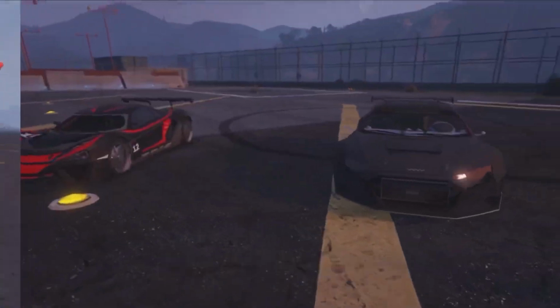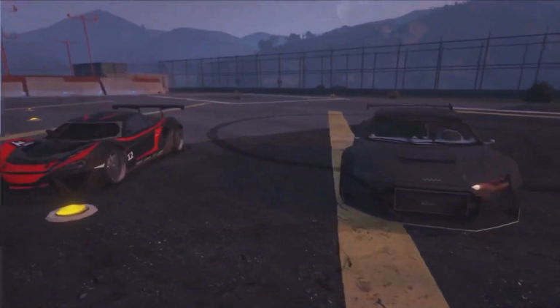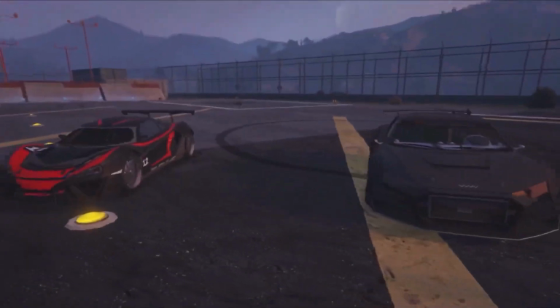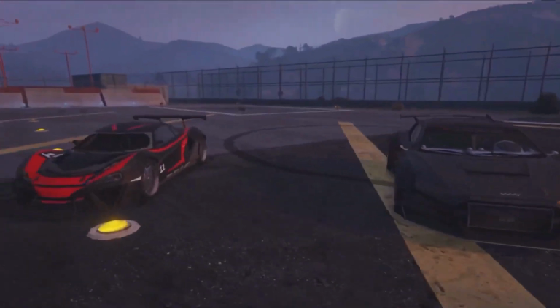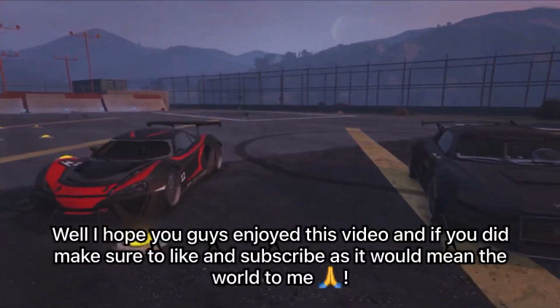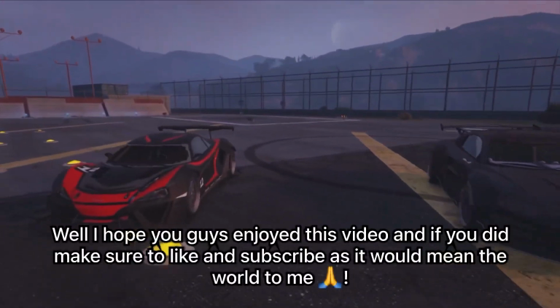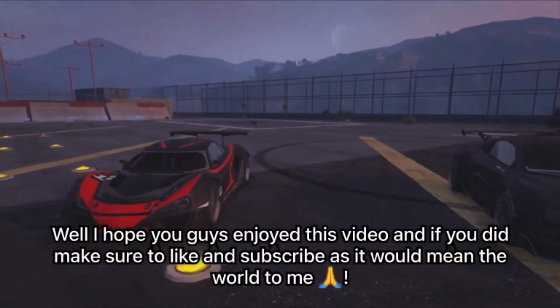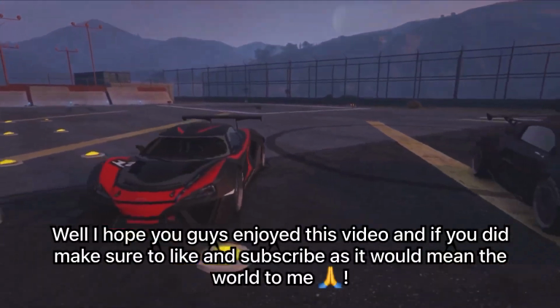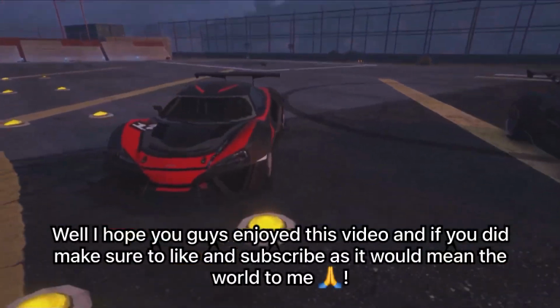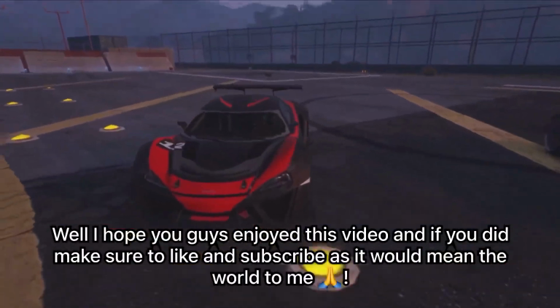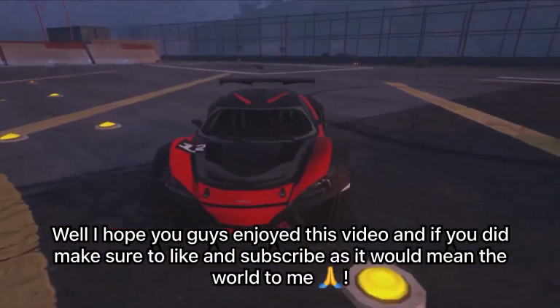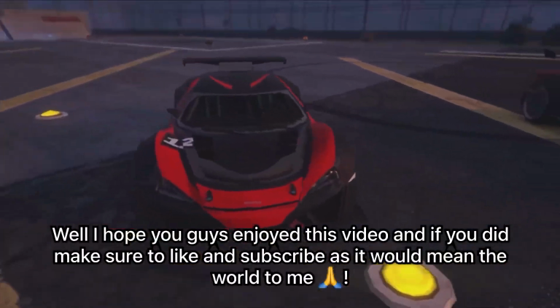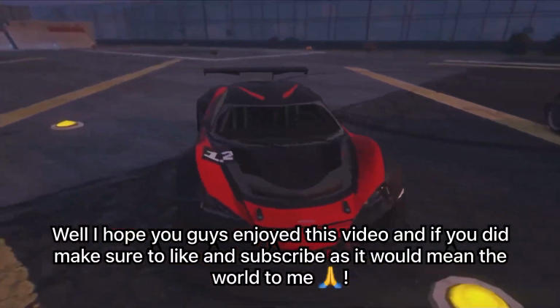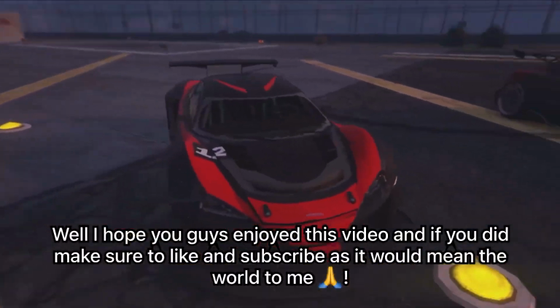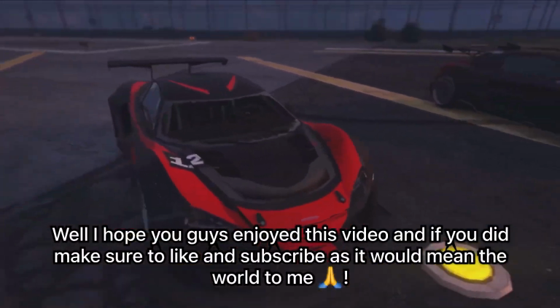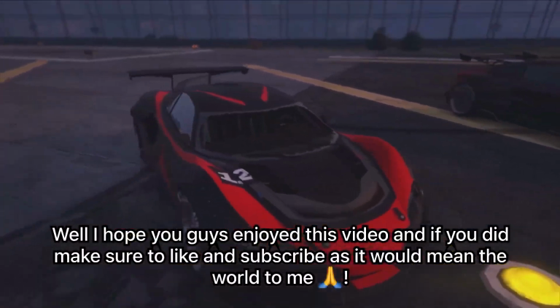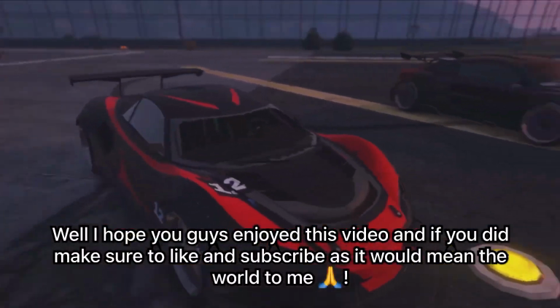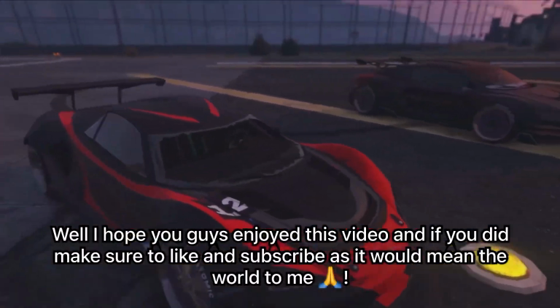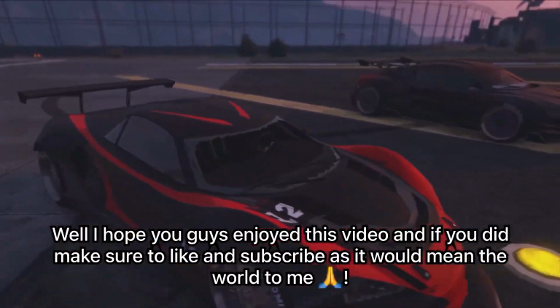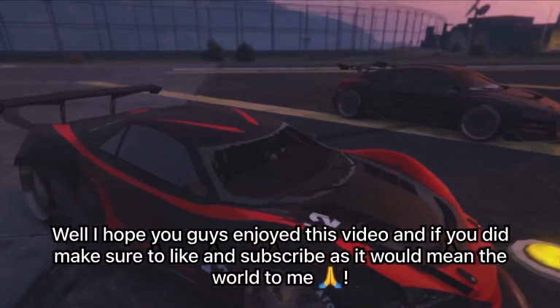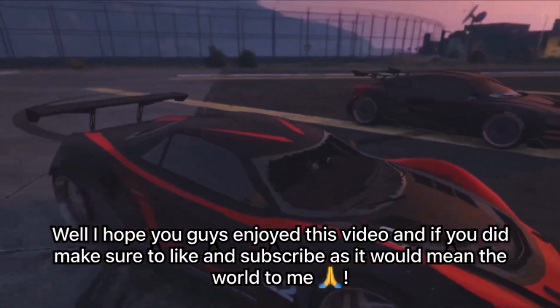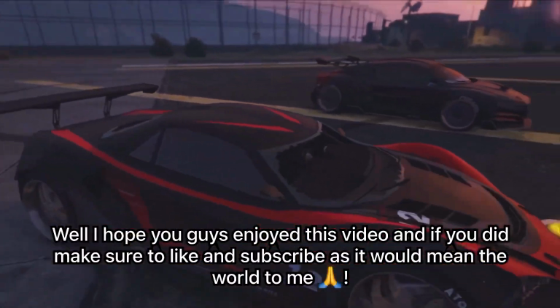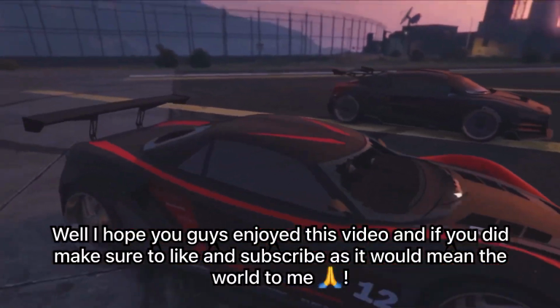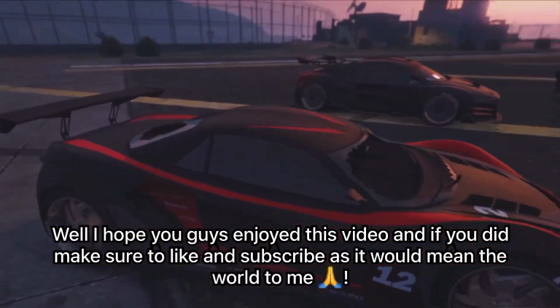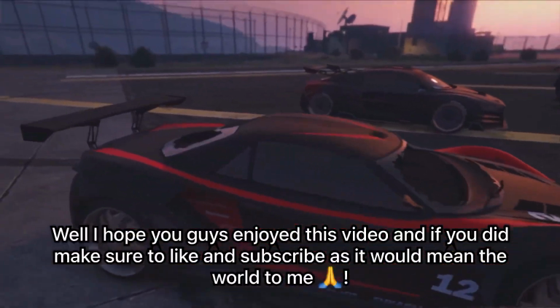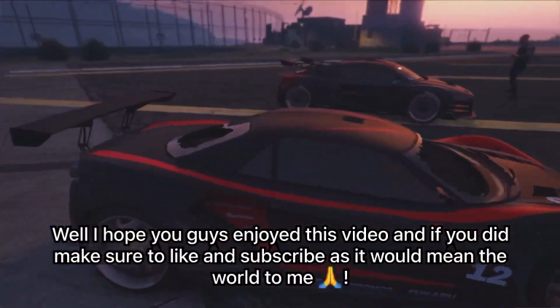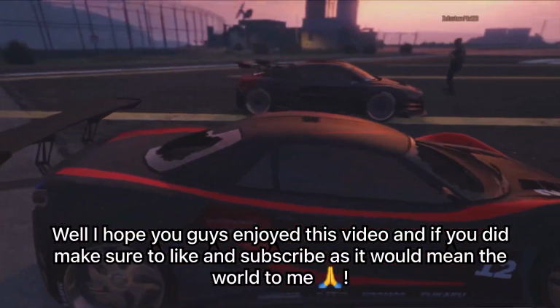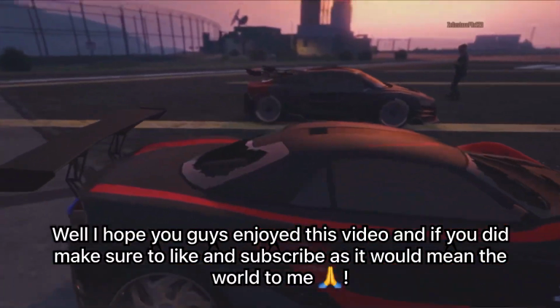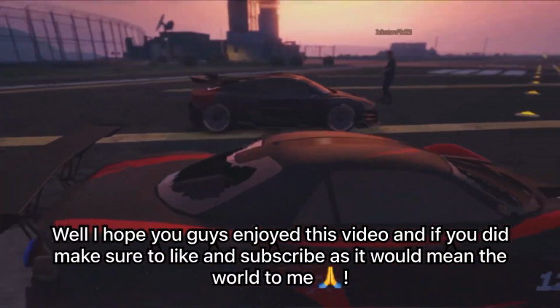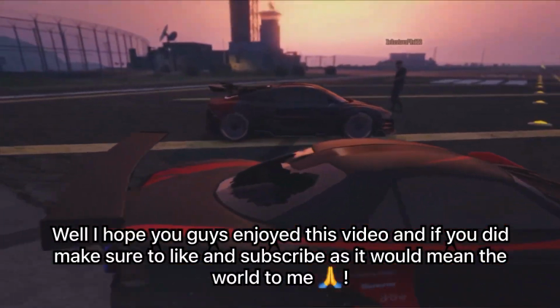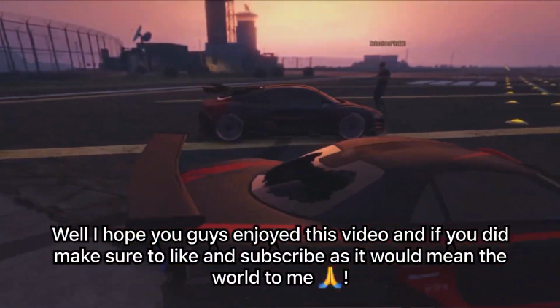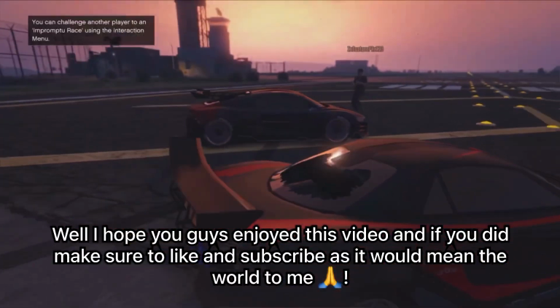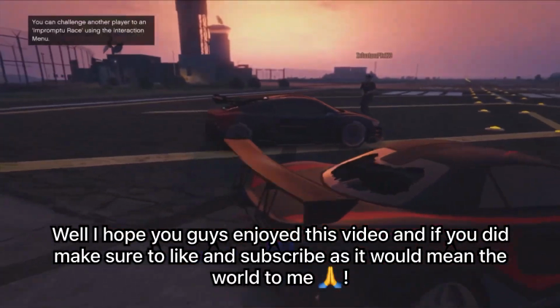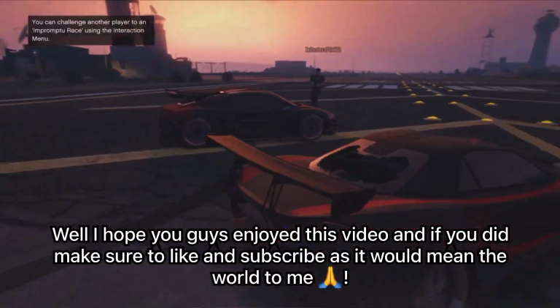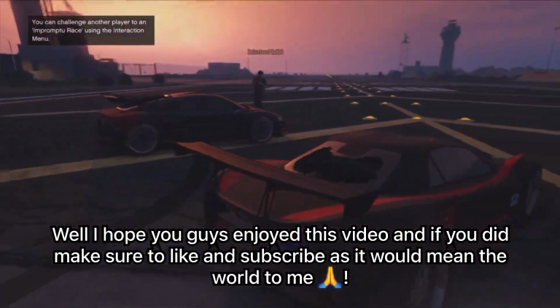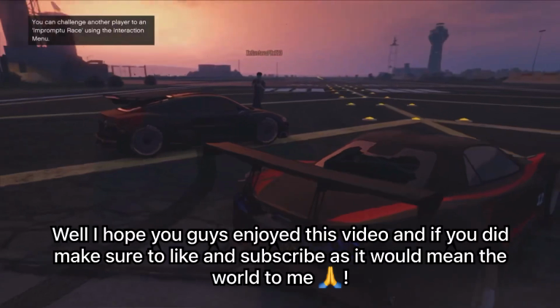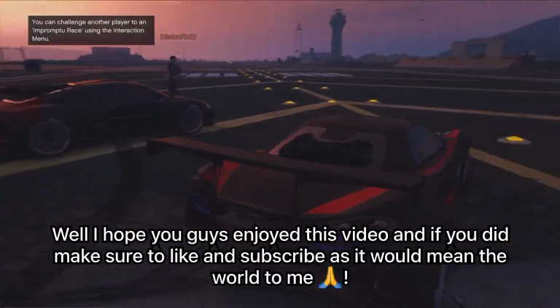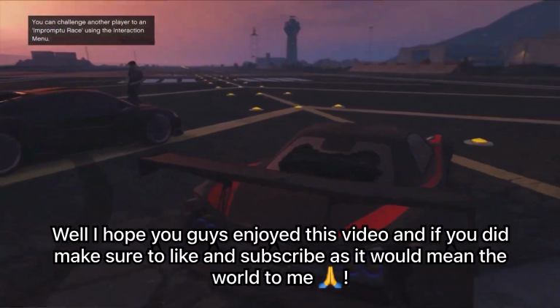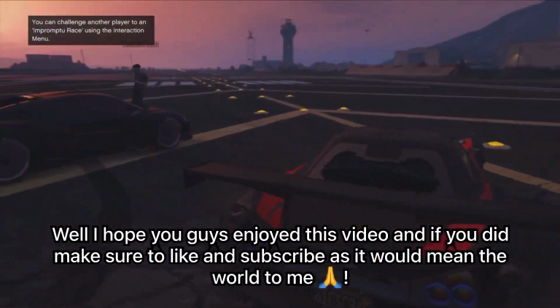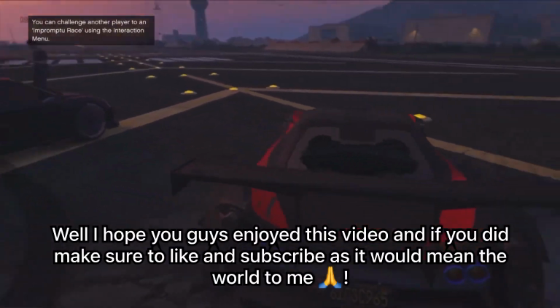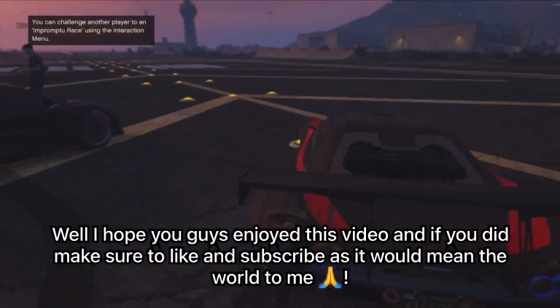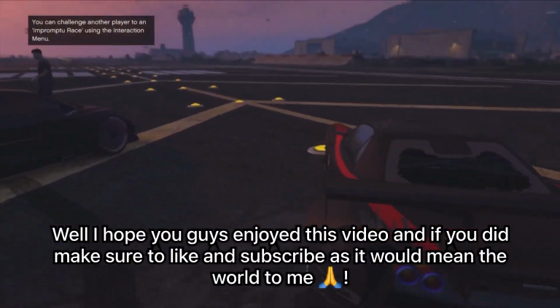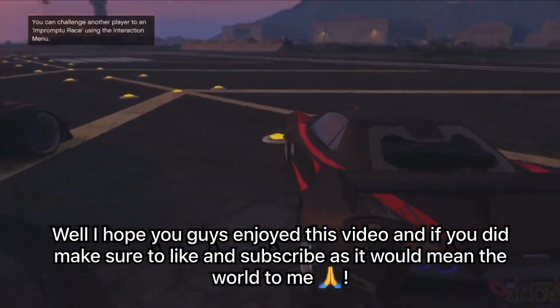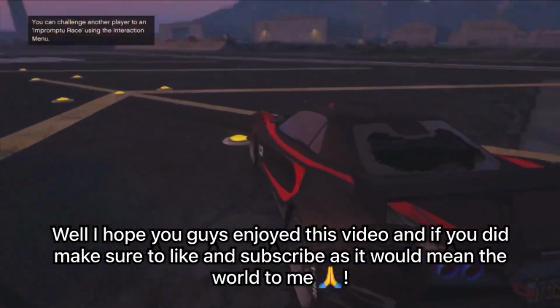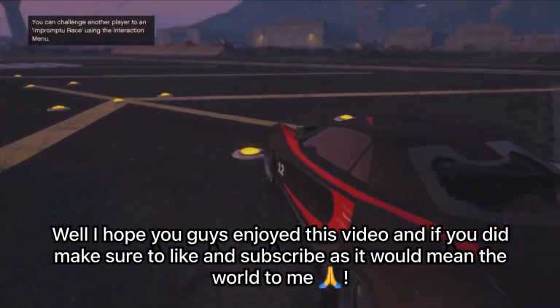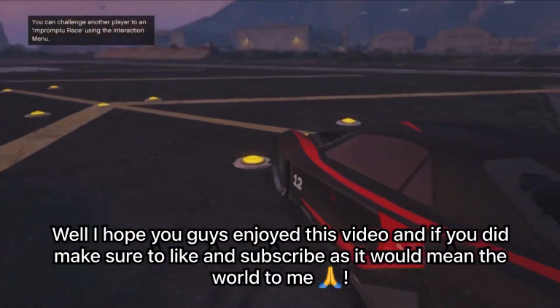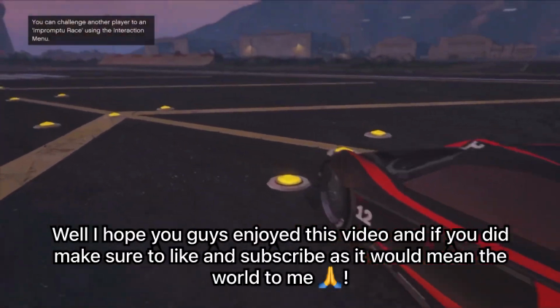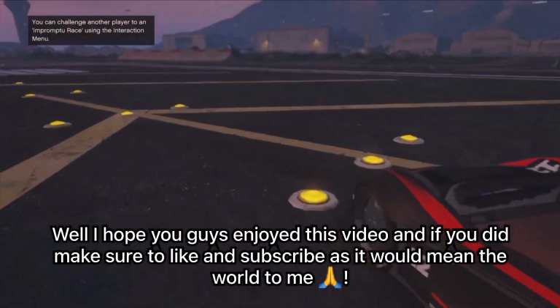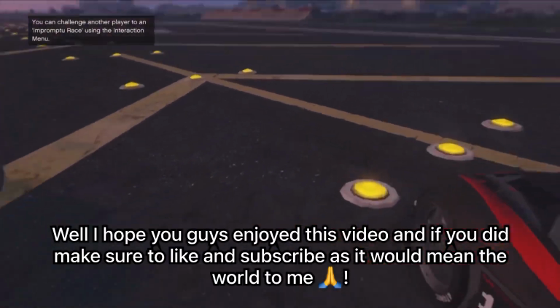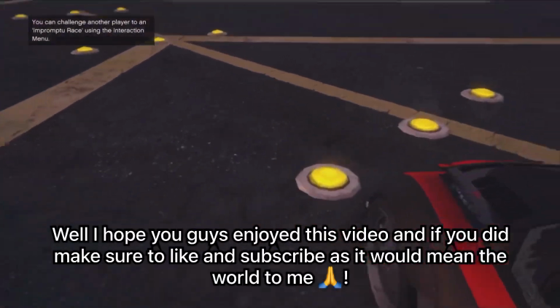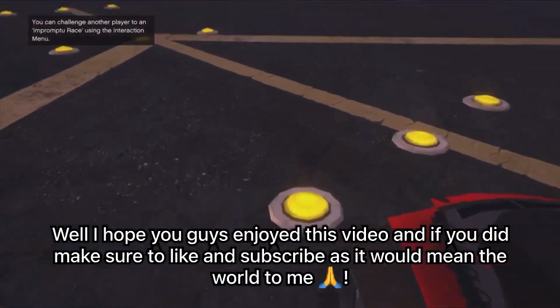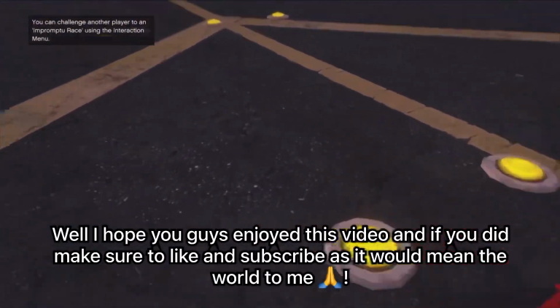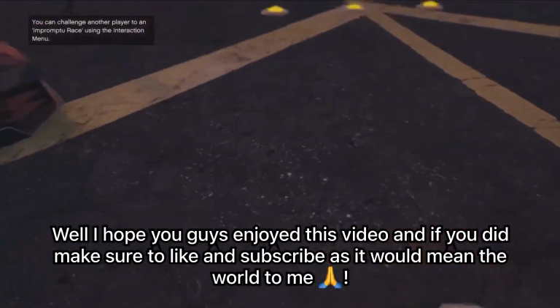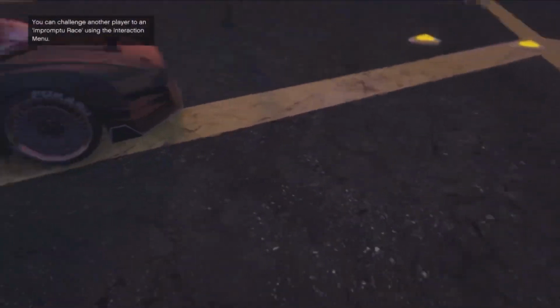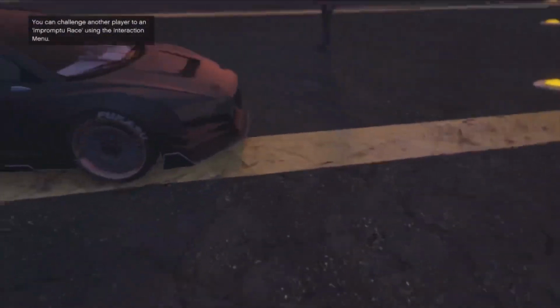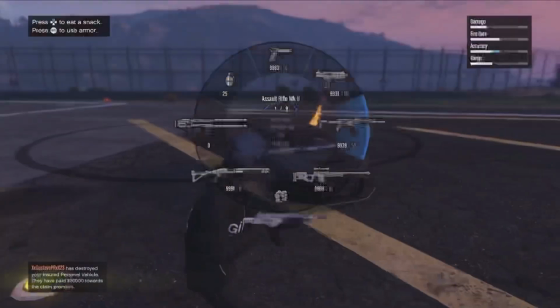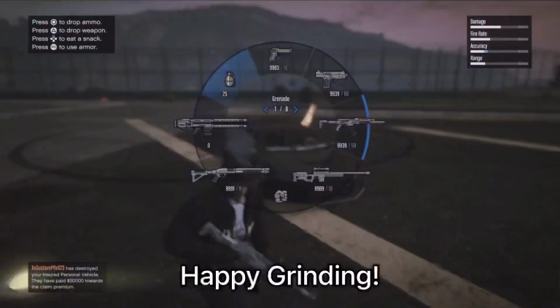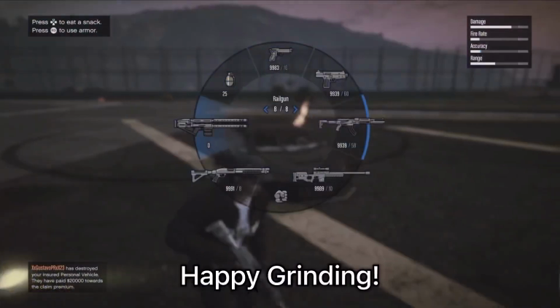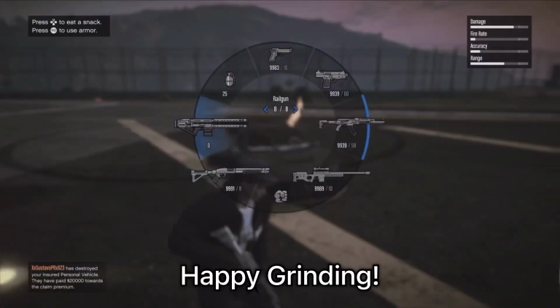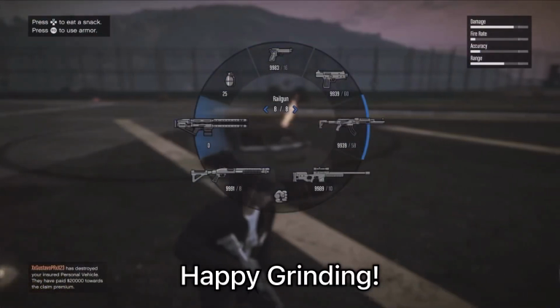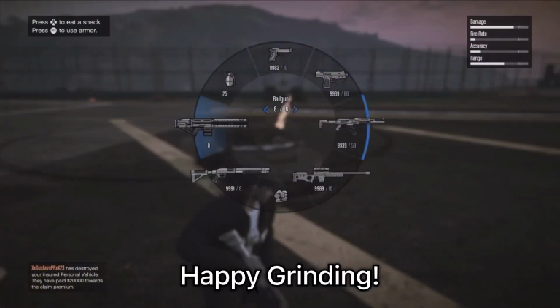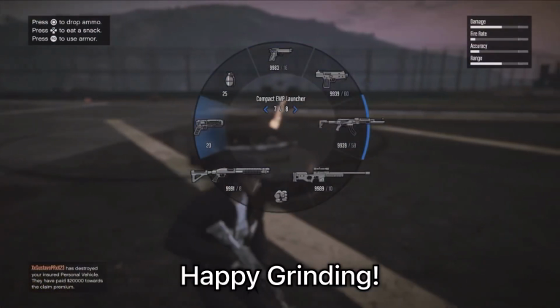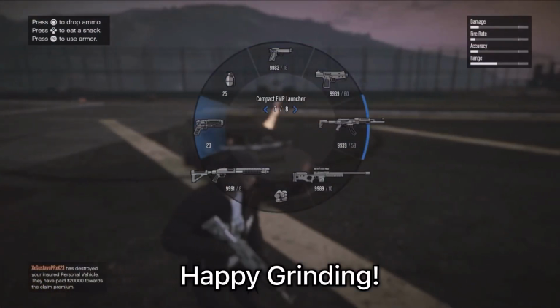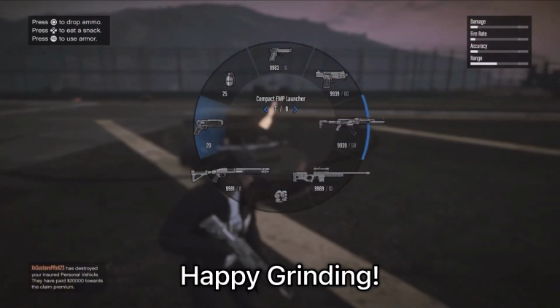I hope you guys enjoyed this video, and if you did make sure to like and subscribe as it would mean the world to me. Happy grinding!